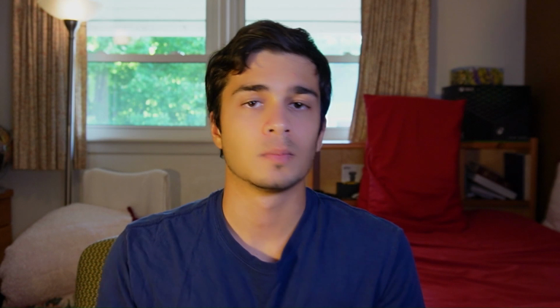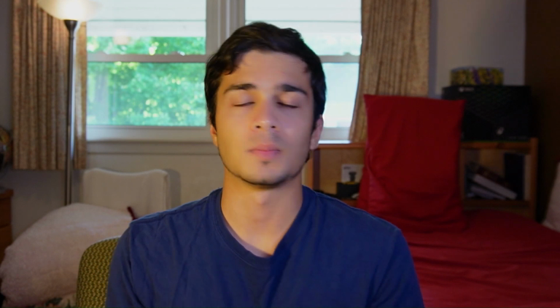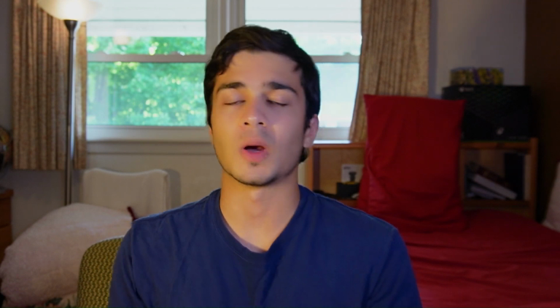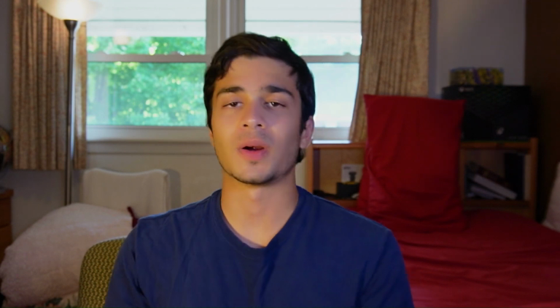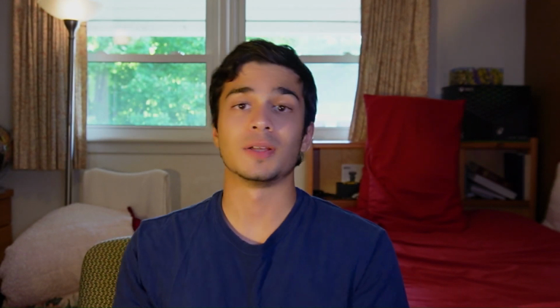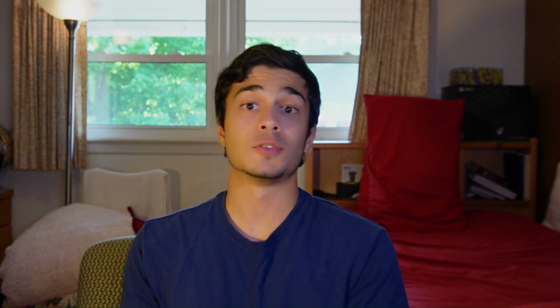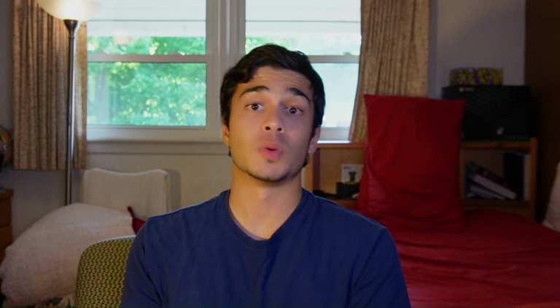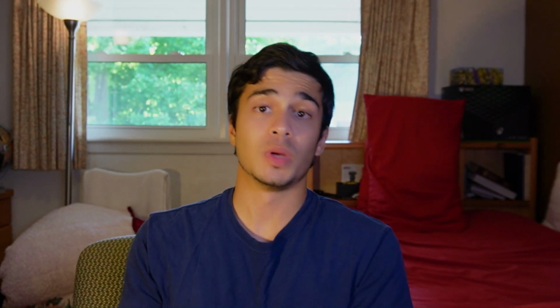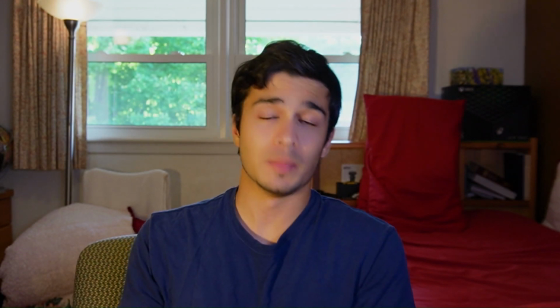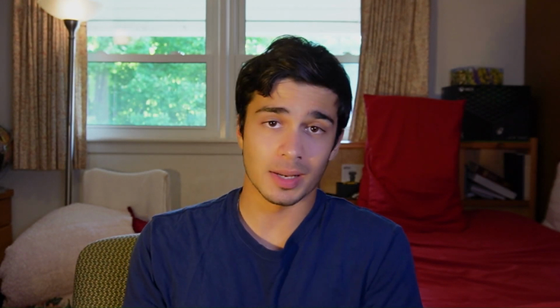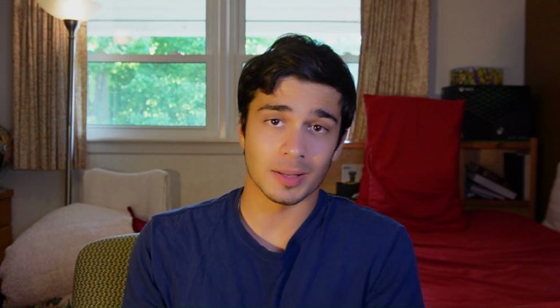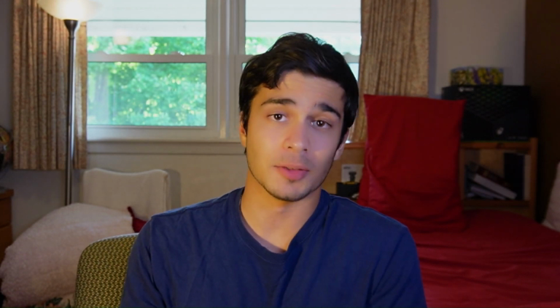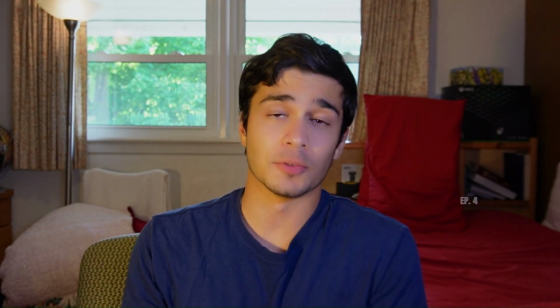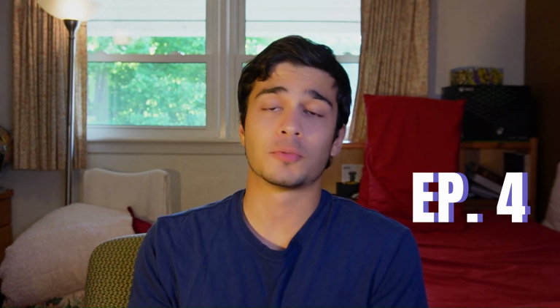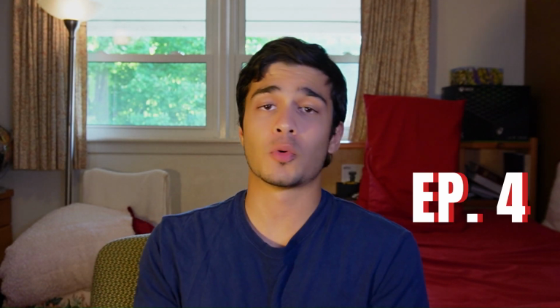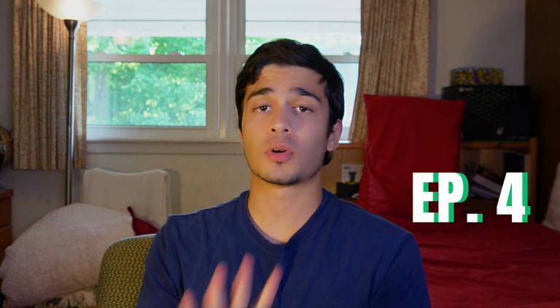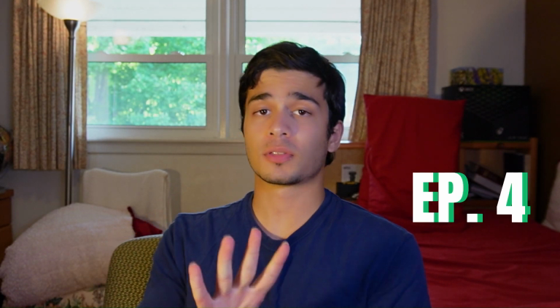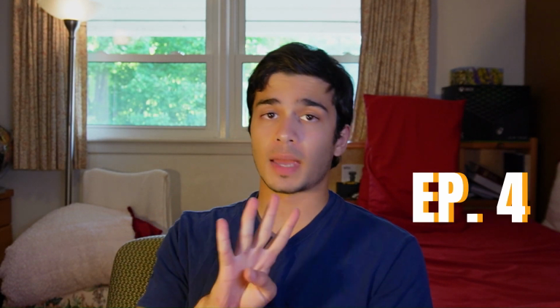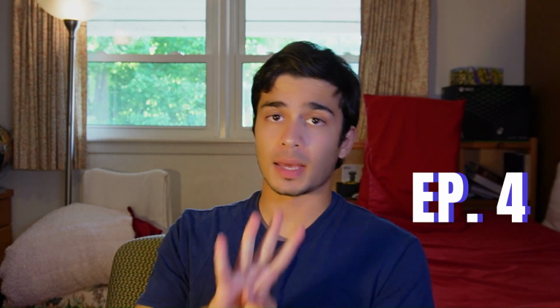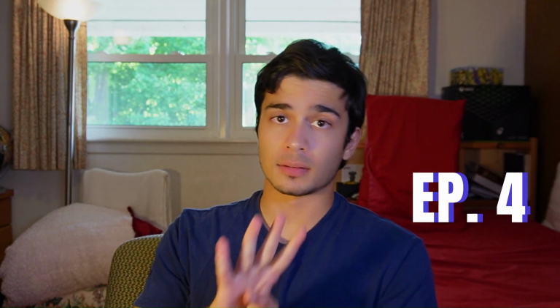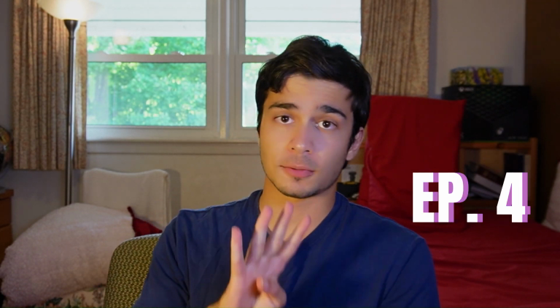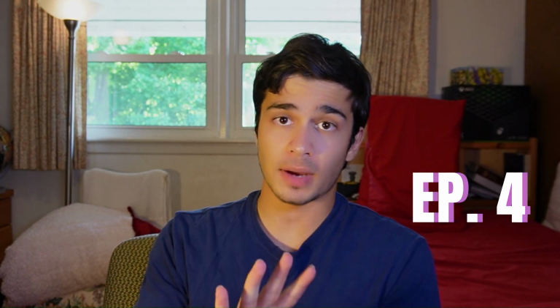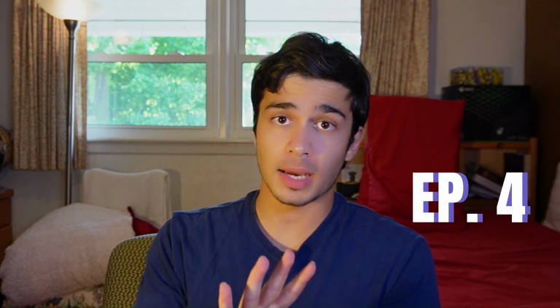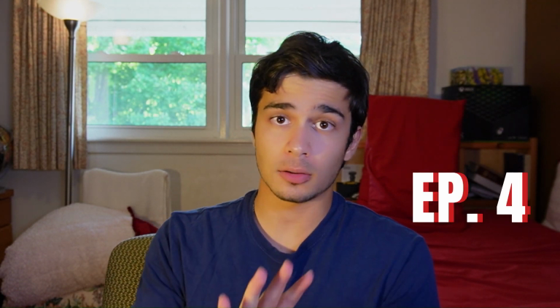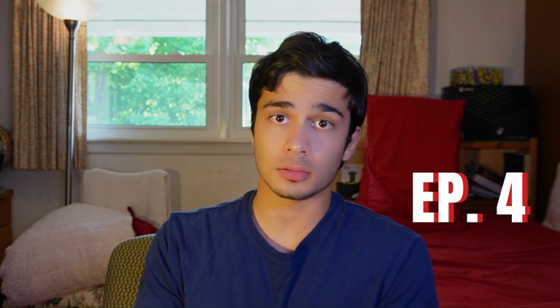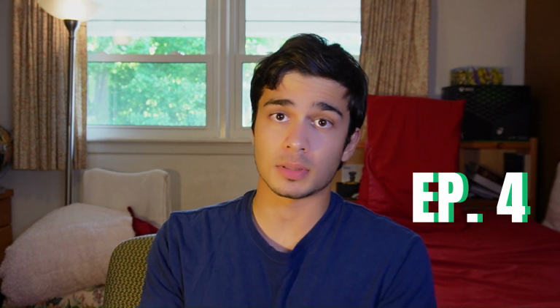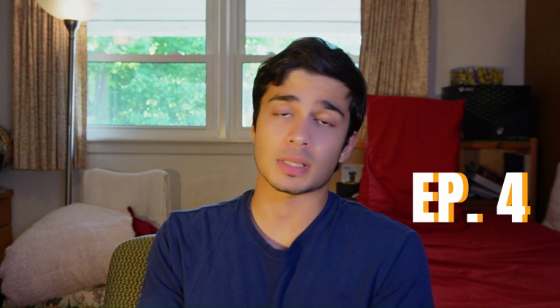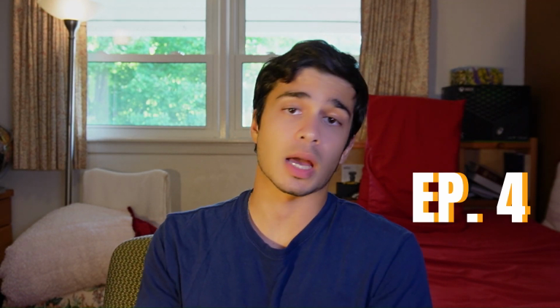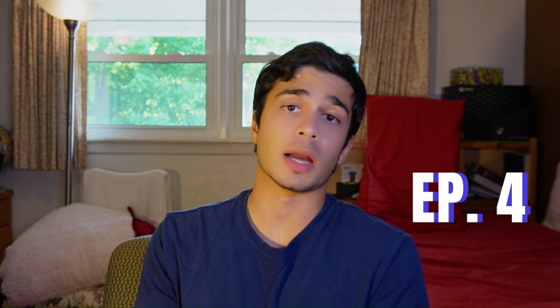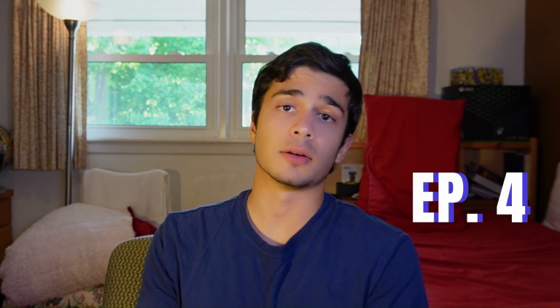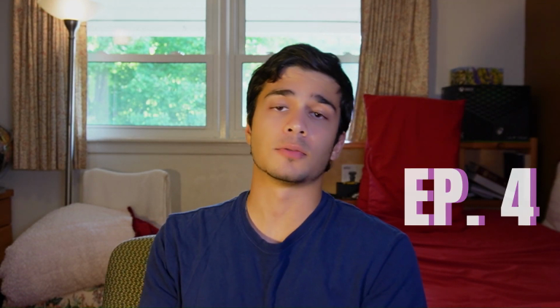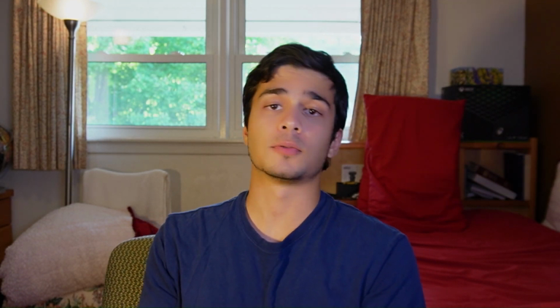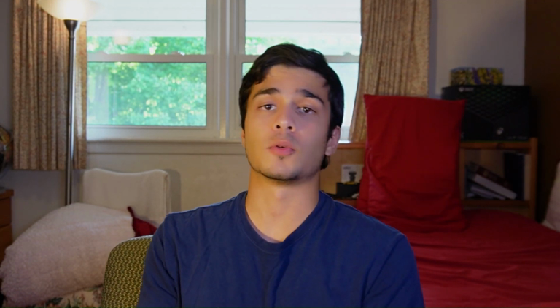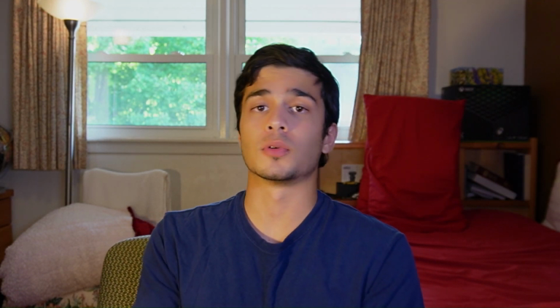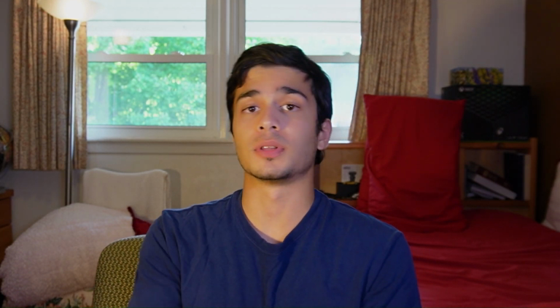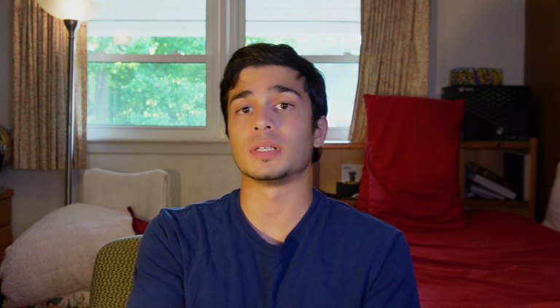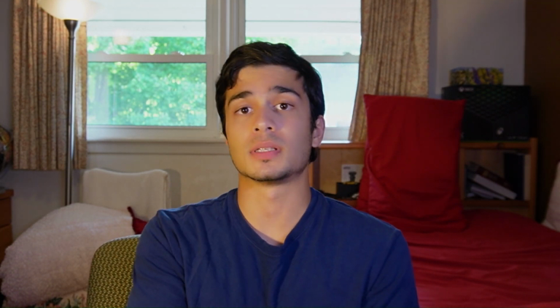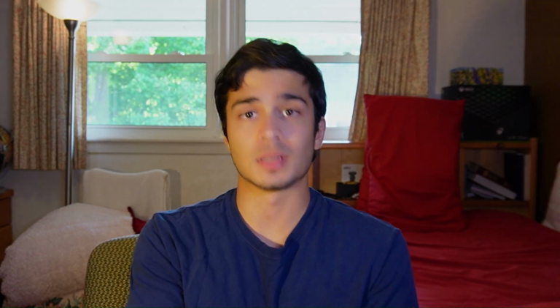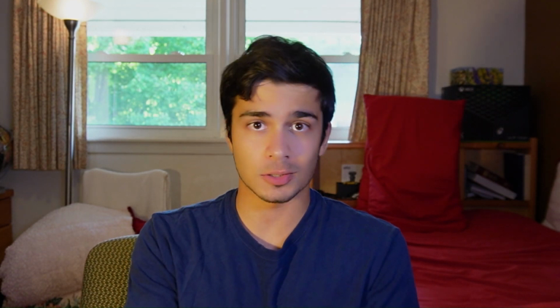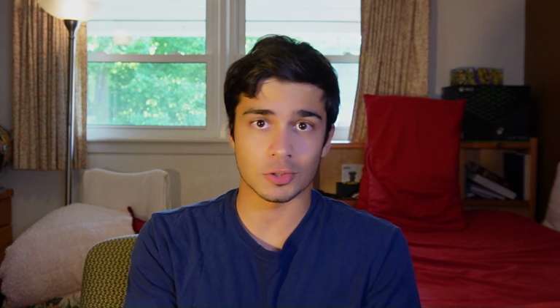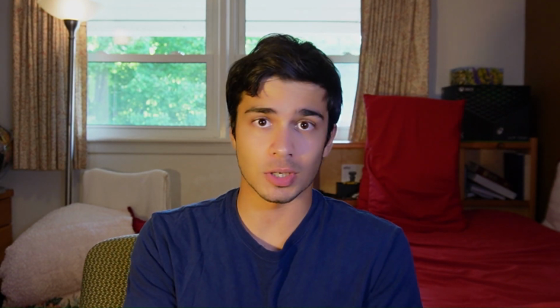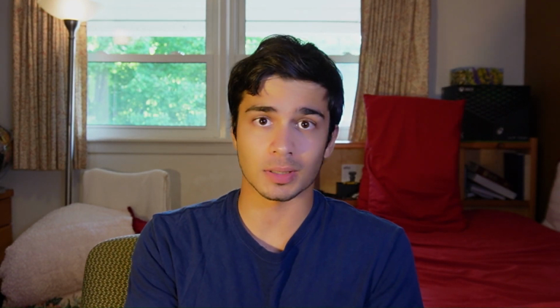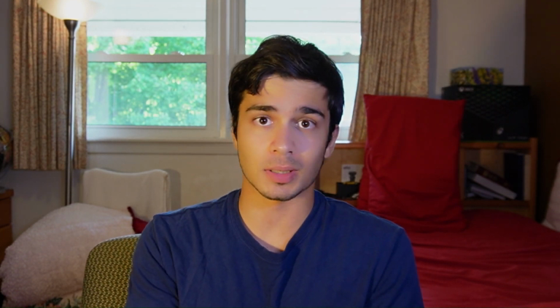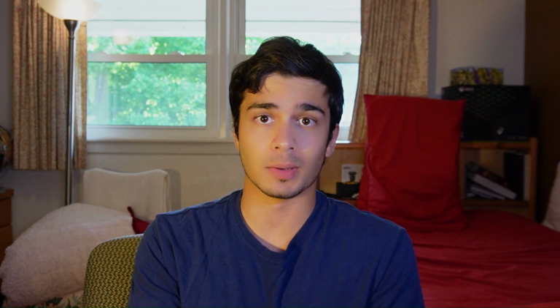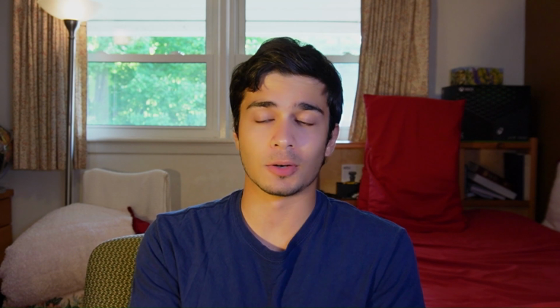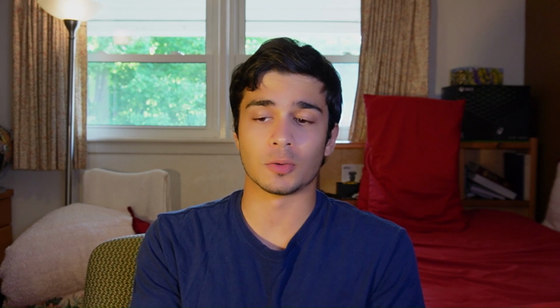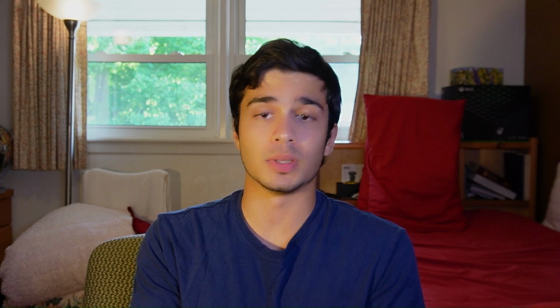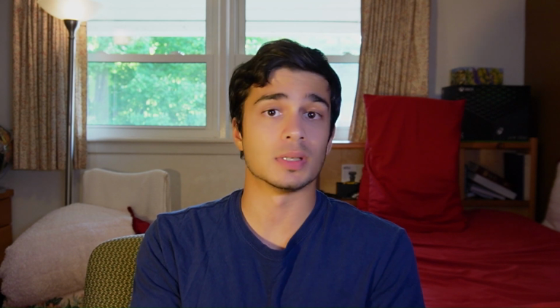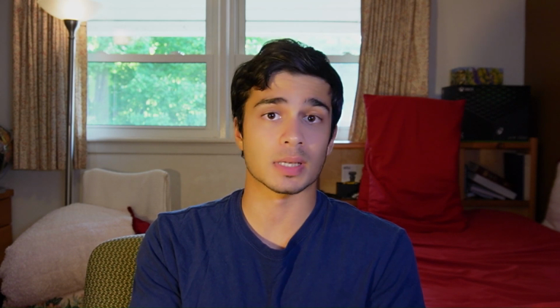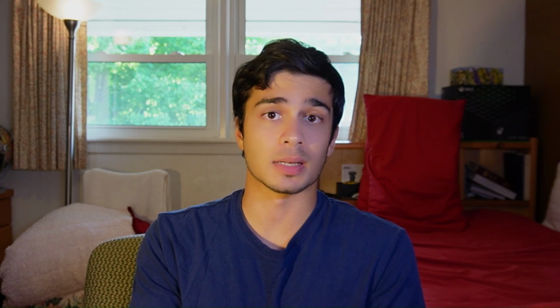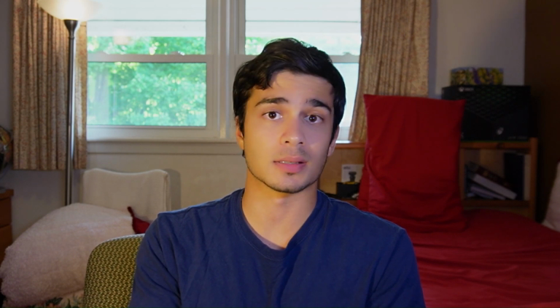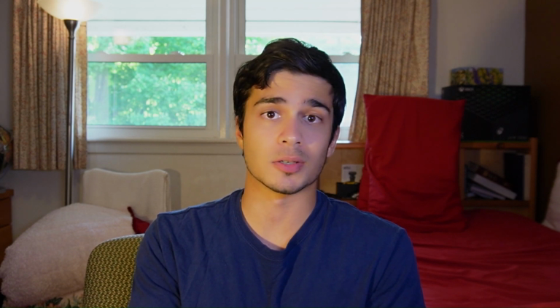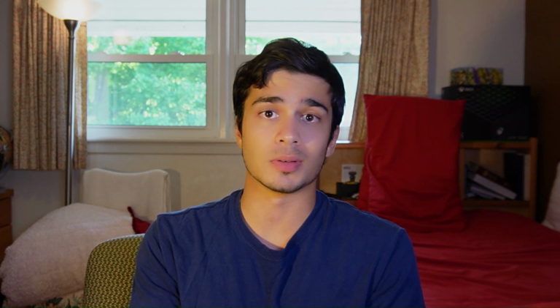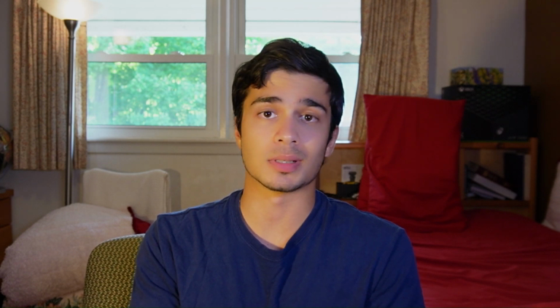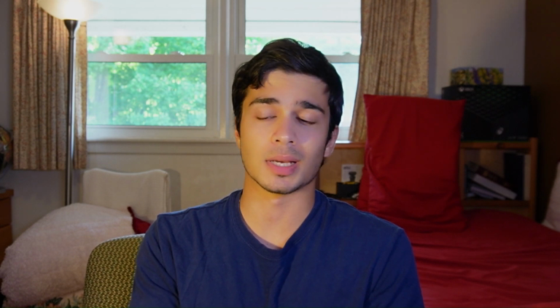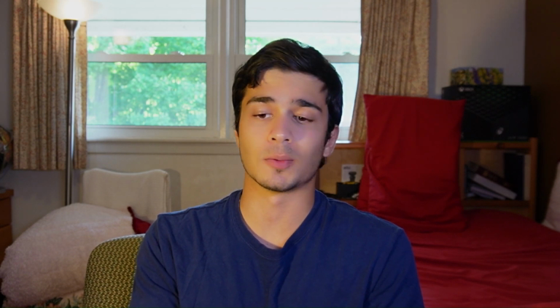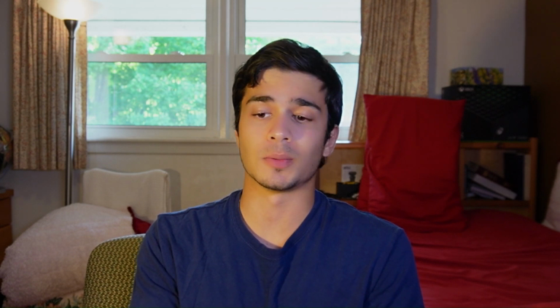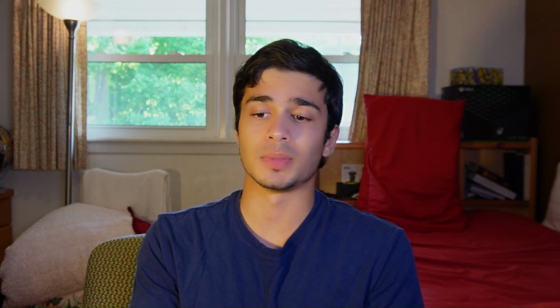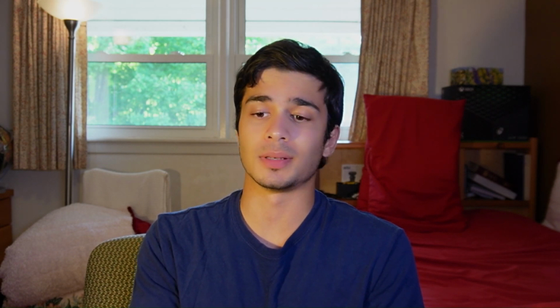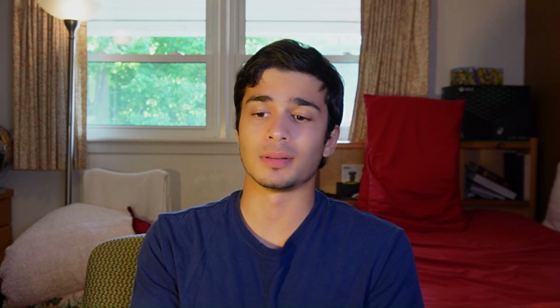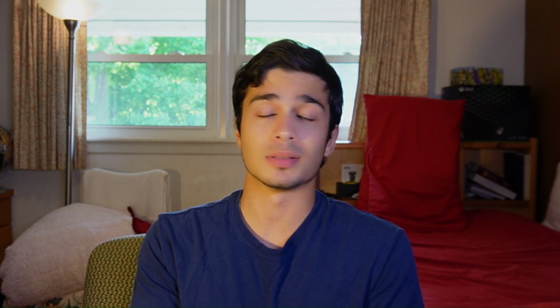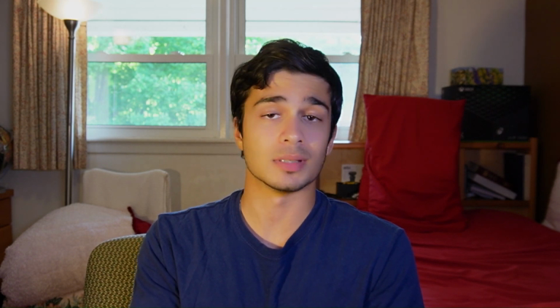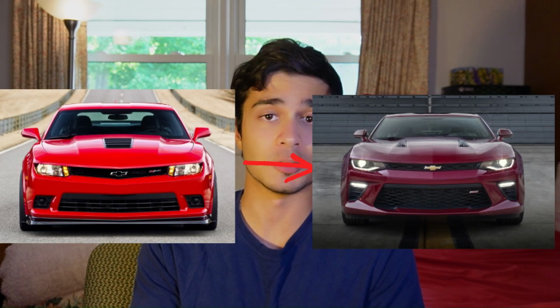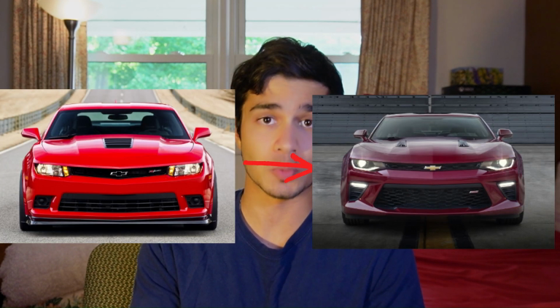Alright YouTube, we made it. The fourth and final design for the 6th Gen Camaro redesign series, that one being the Z28.